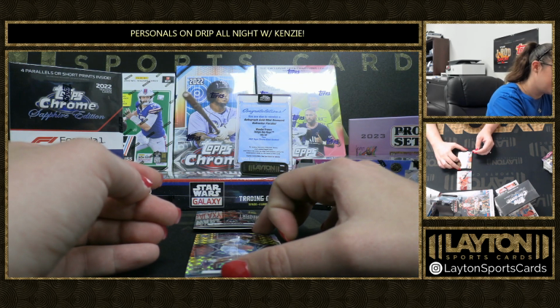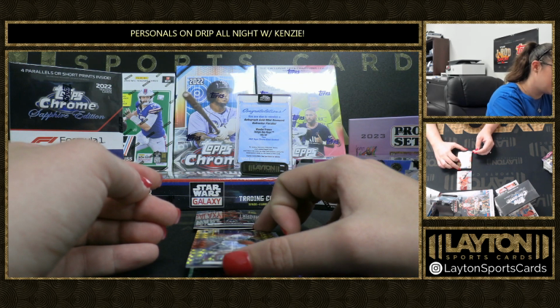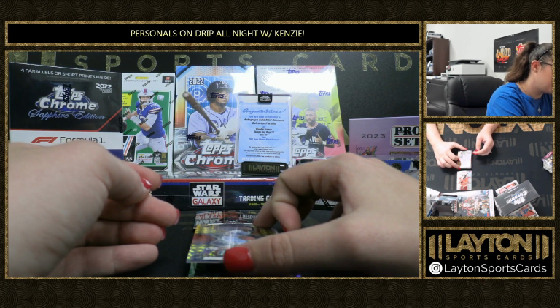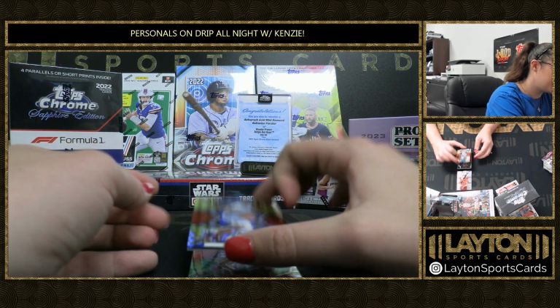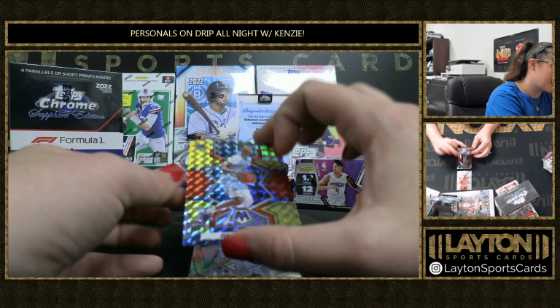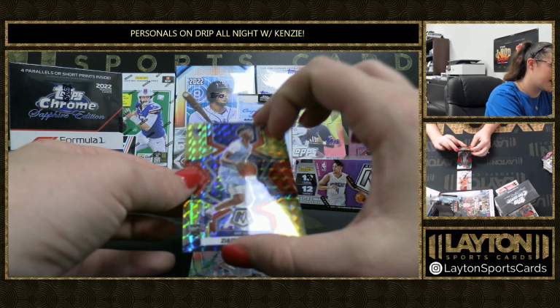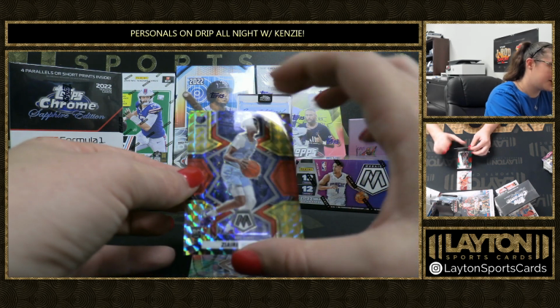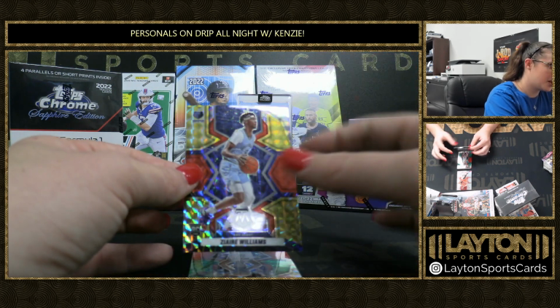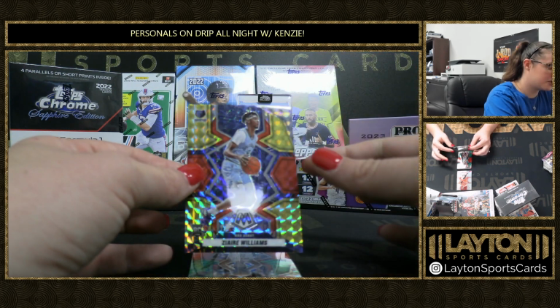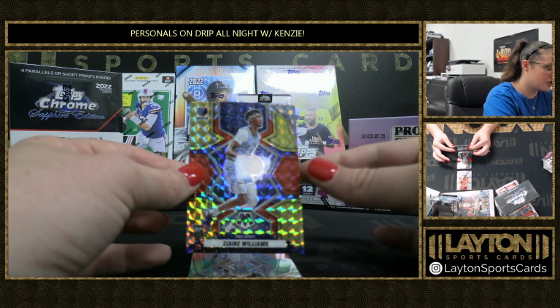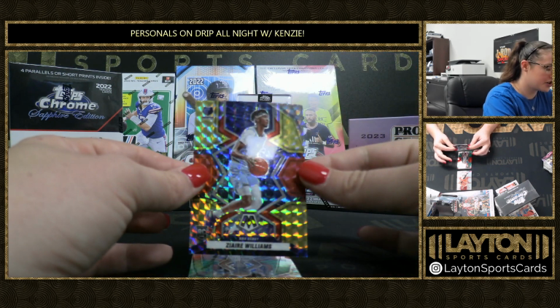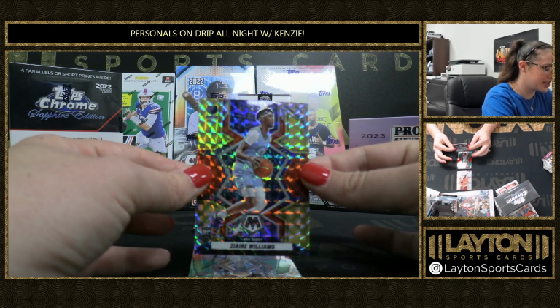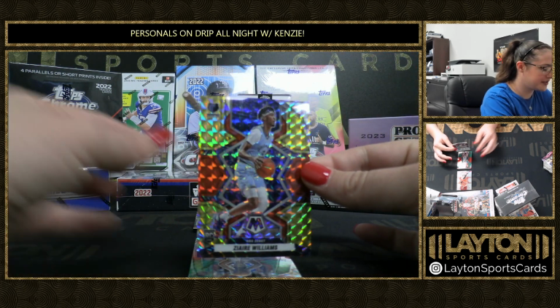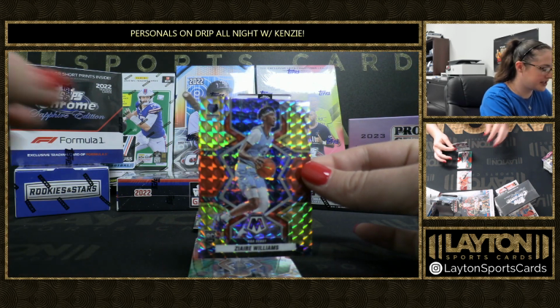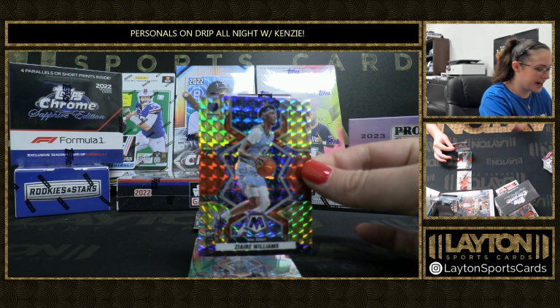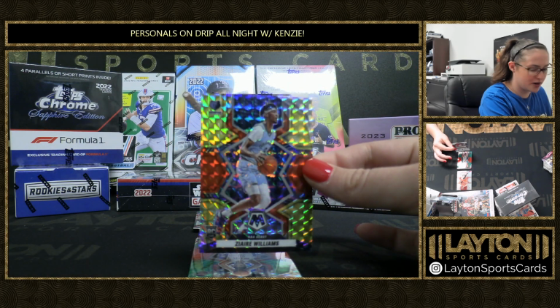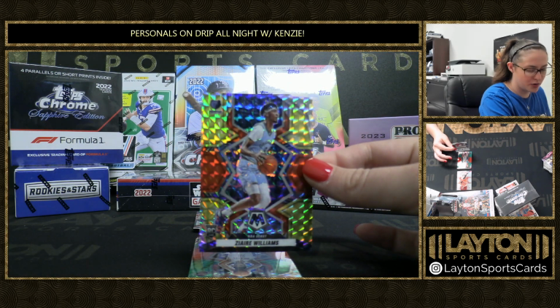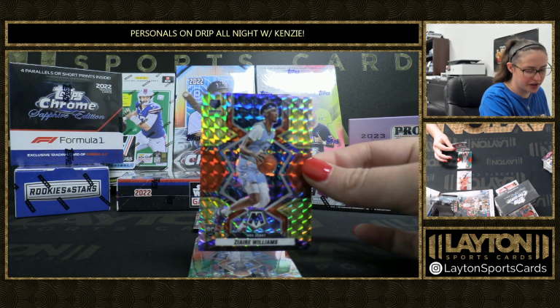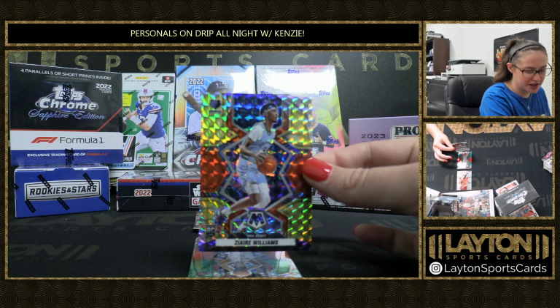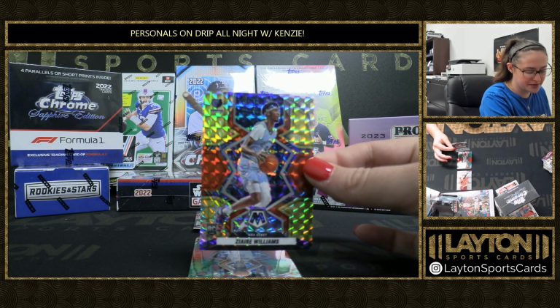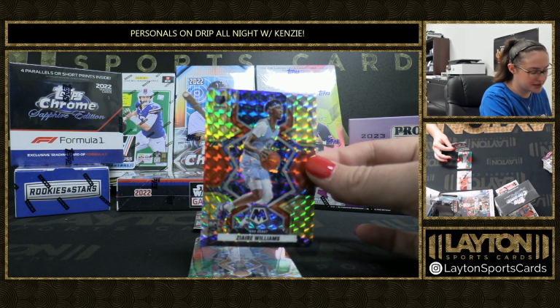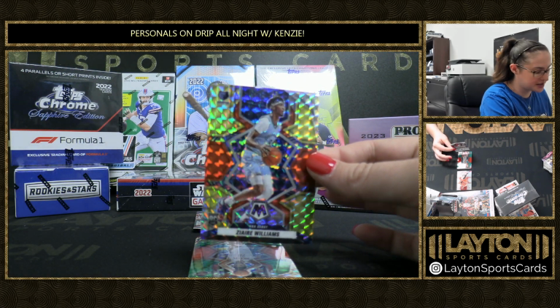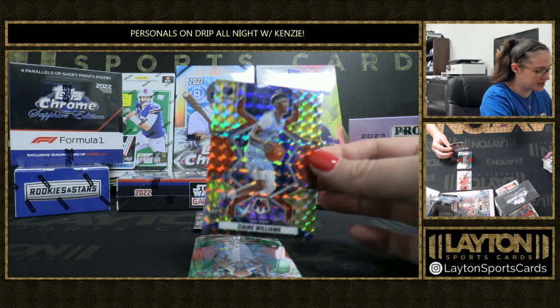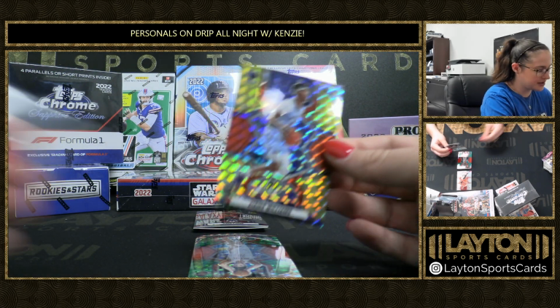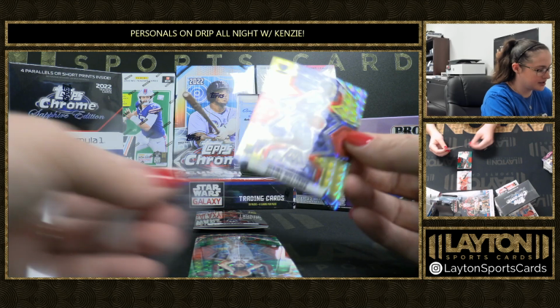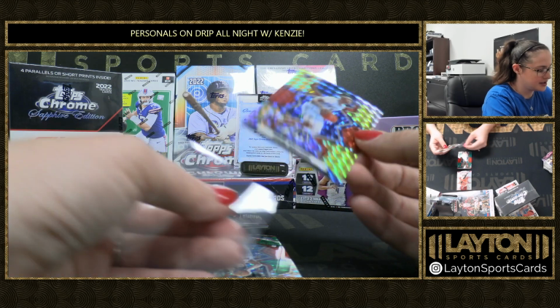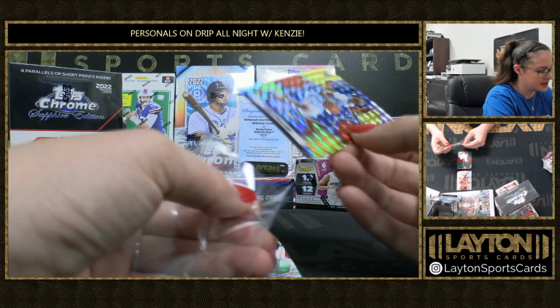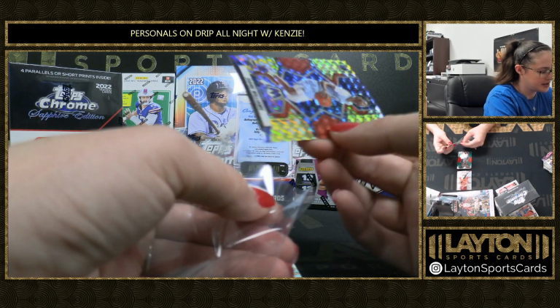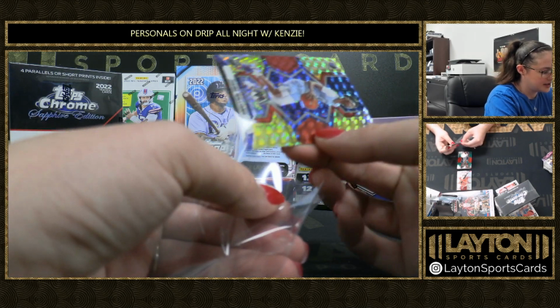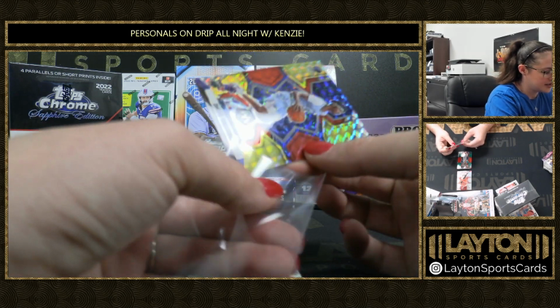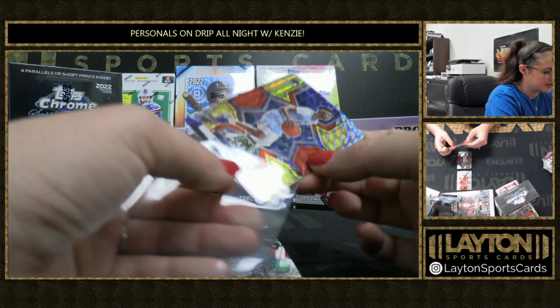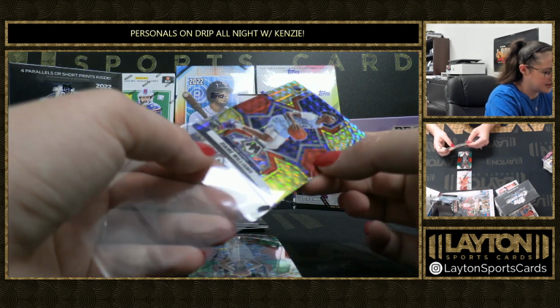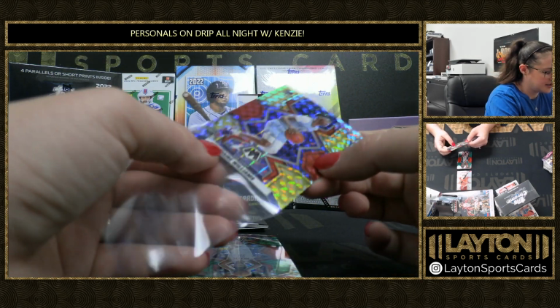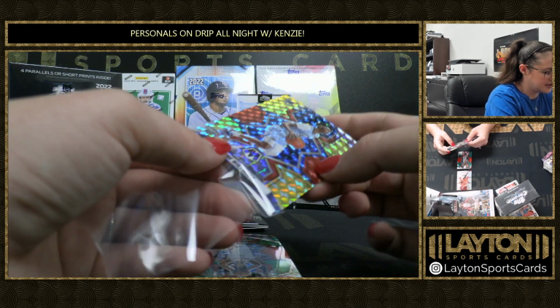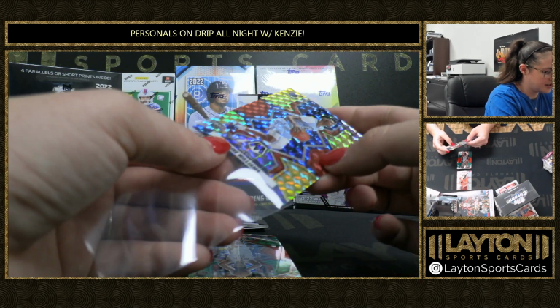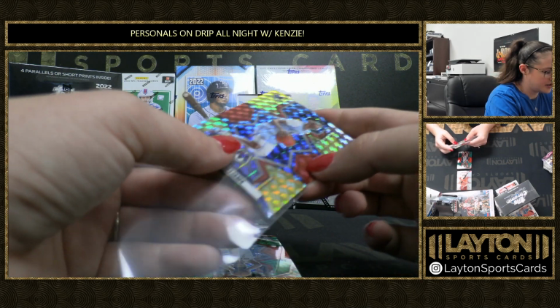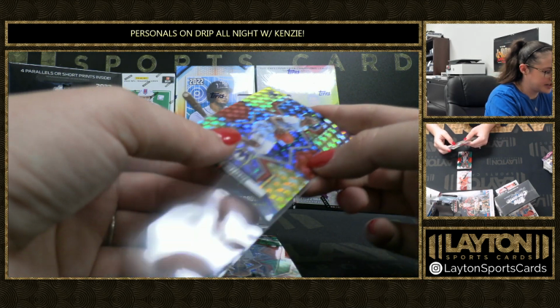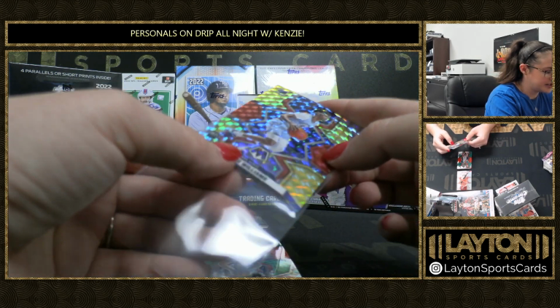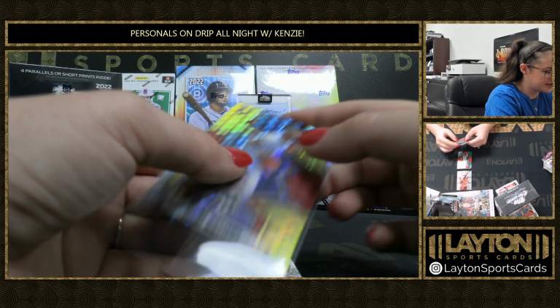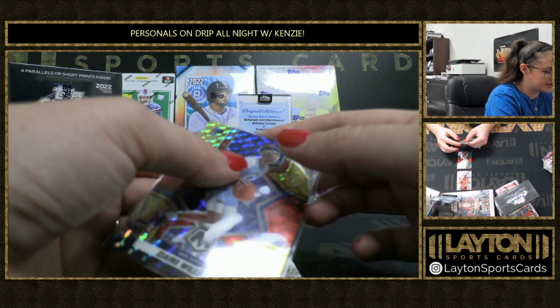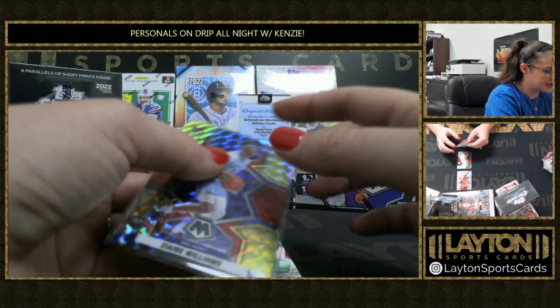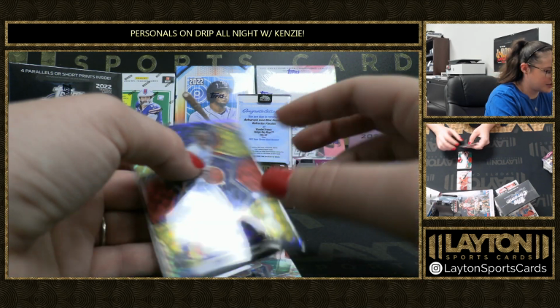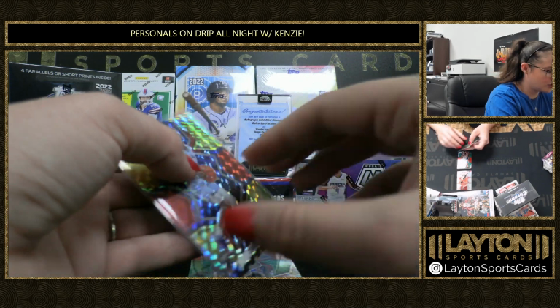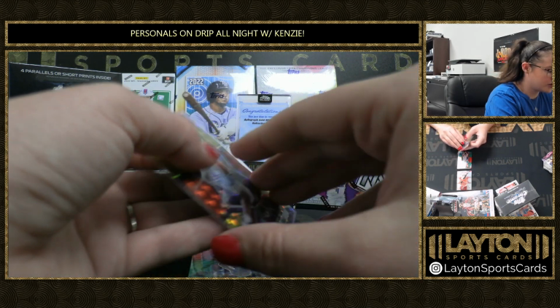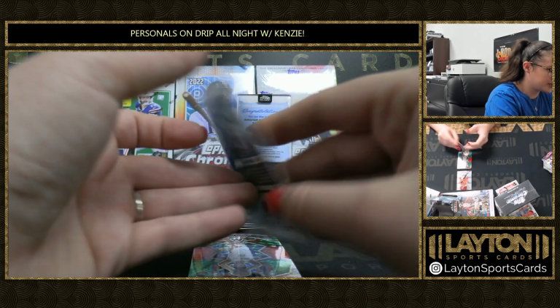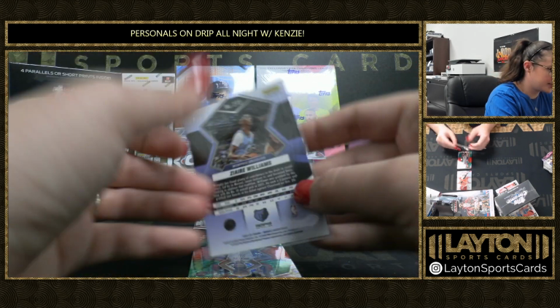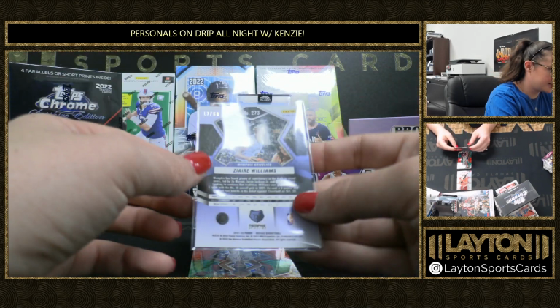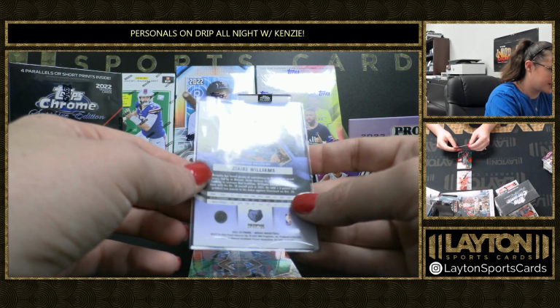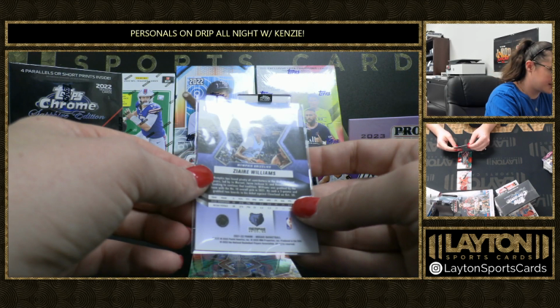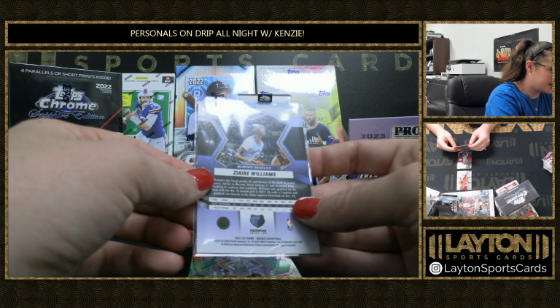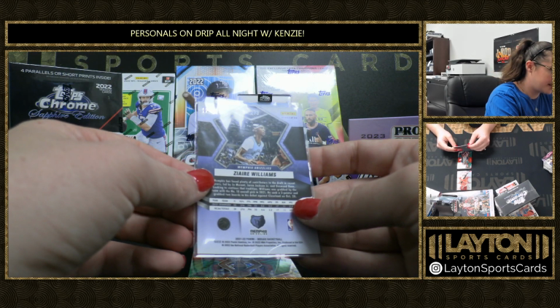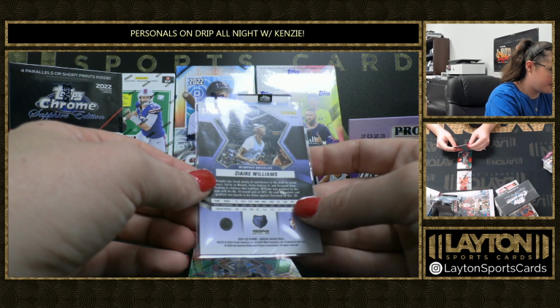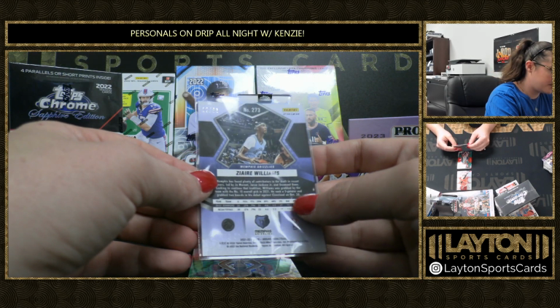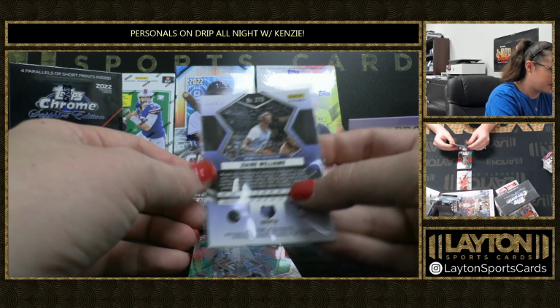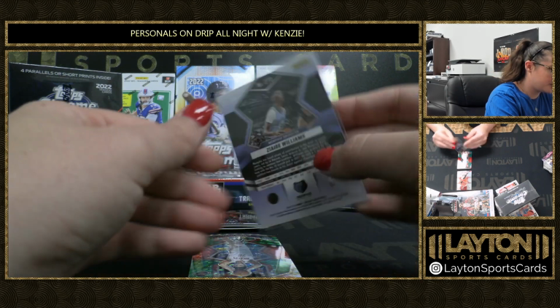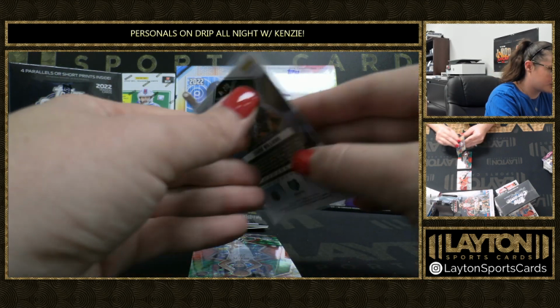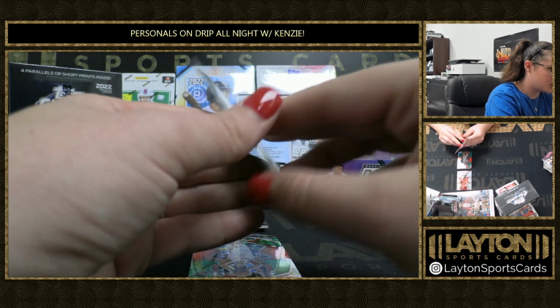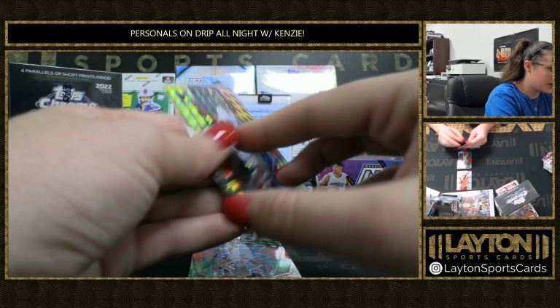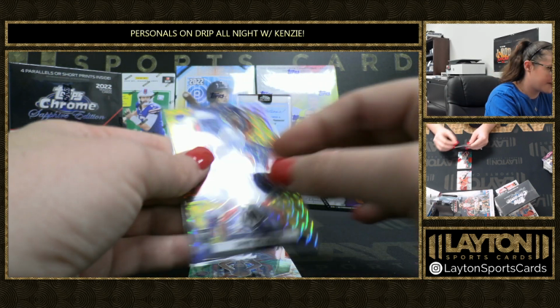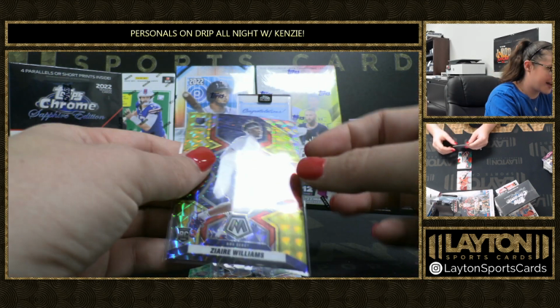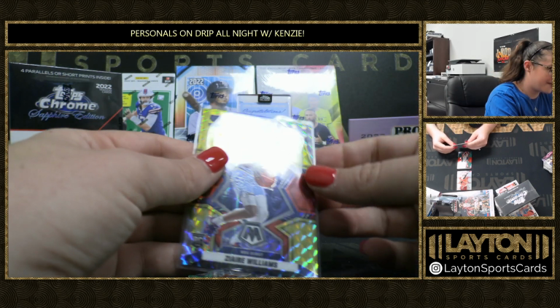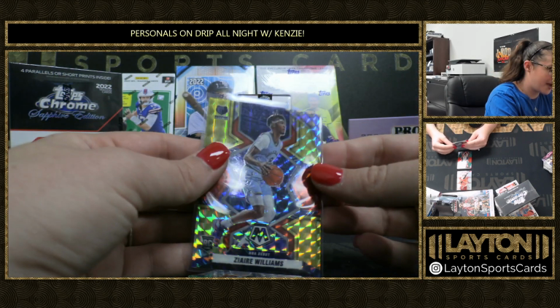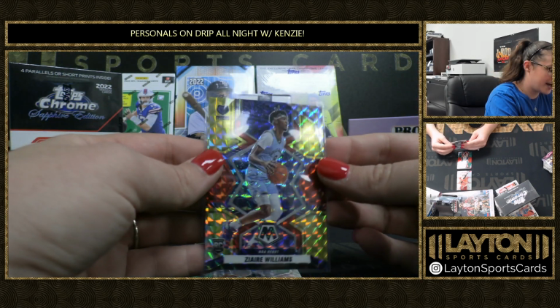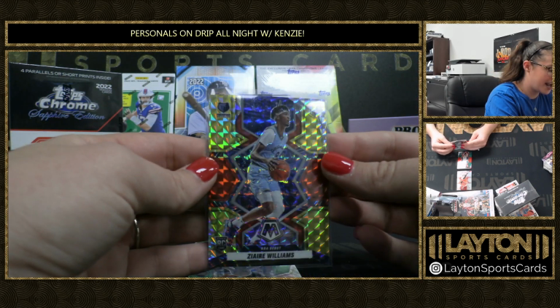Then we've got another rookie of Zyra Williams. Nice. Grizzlies — that's a debut, 12 out of 88.